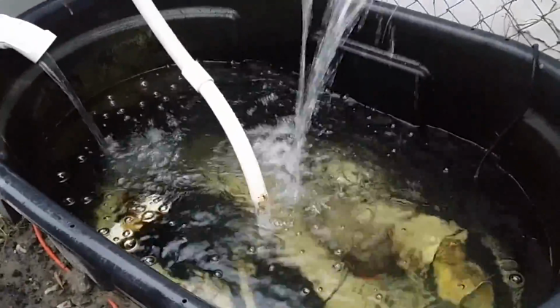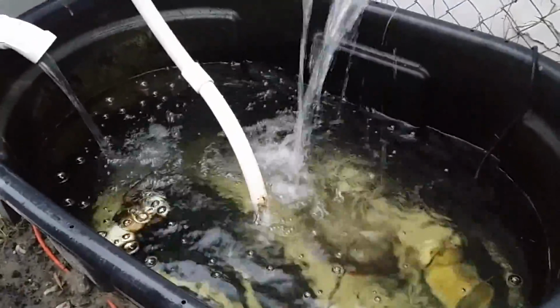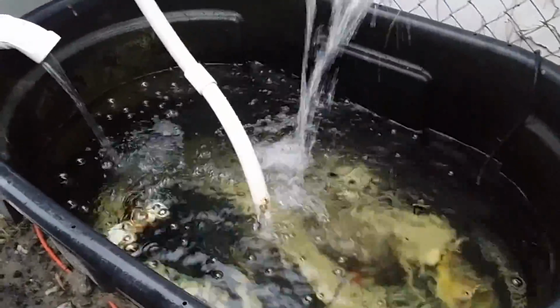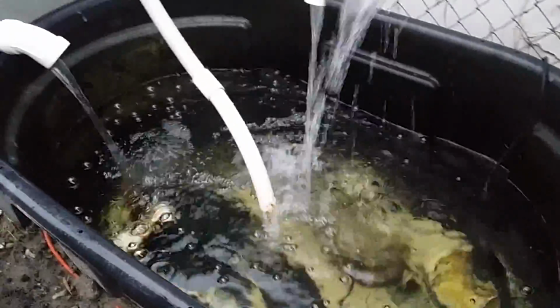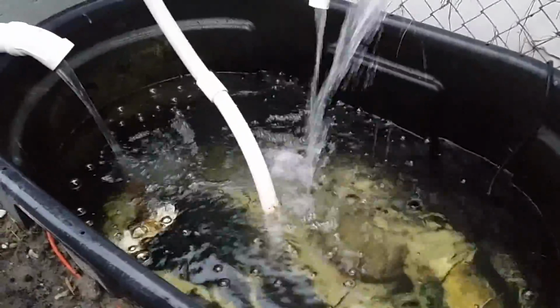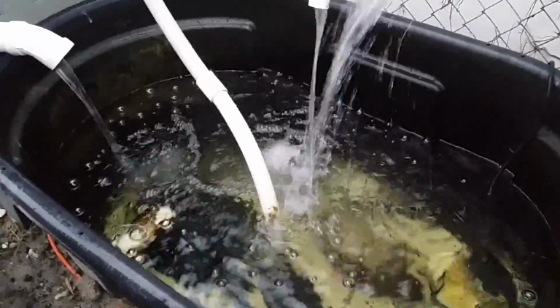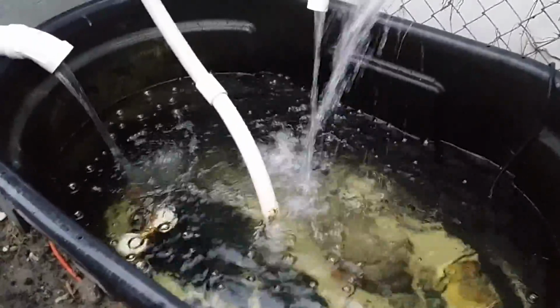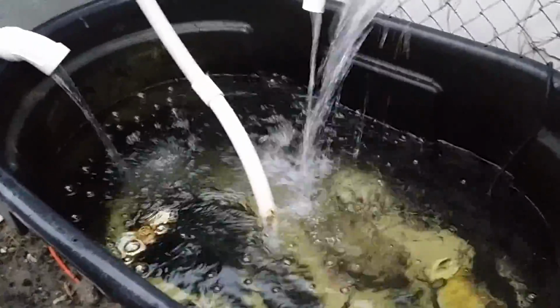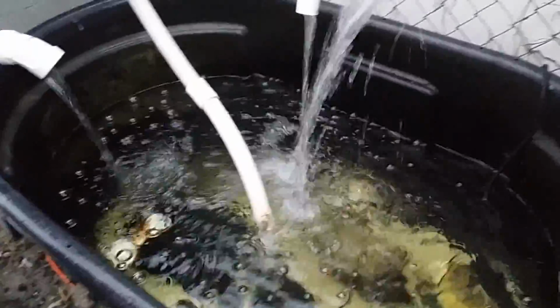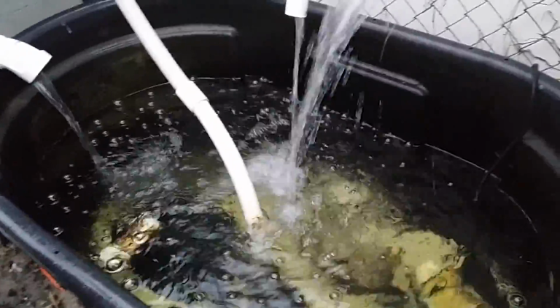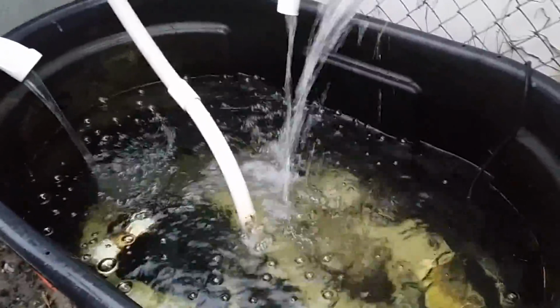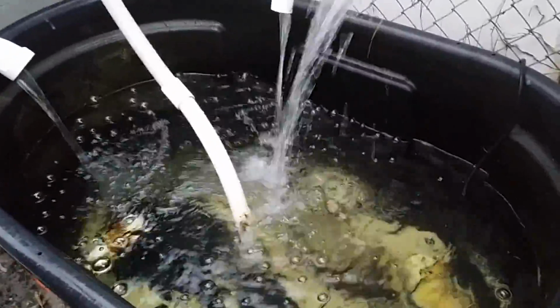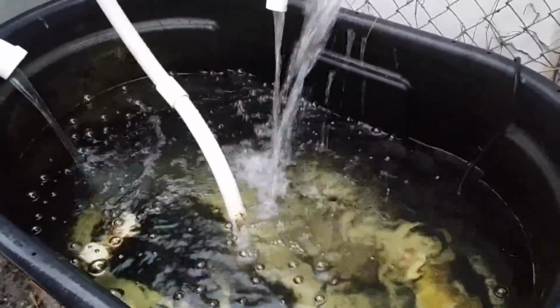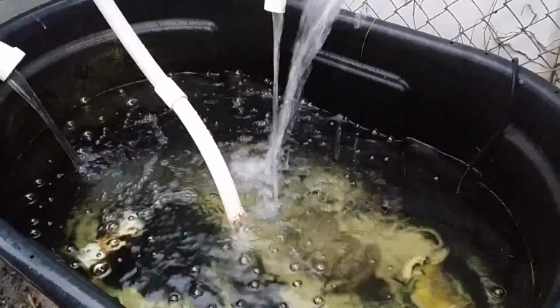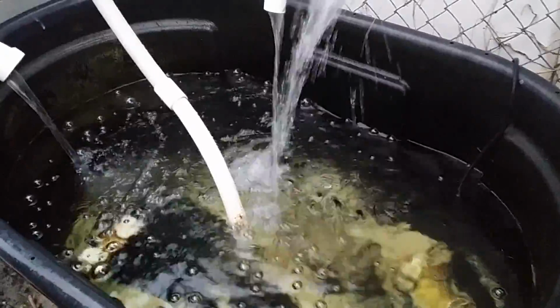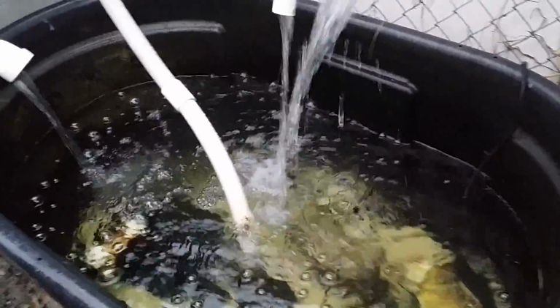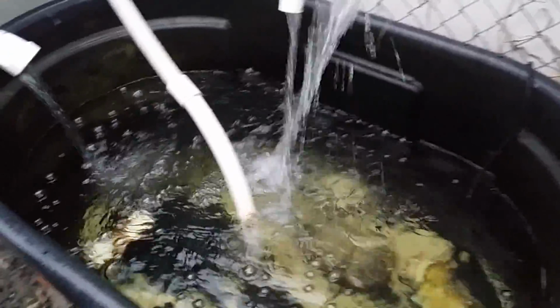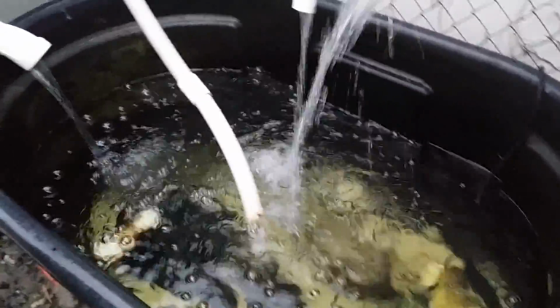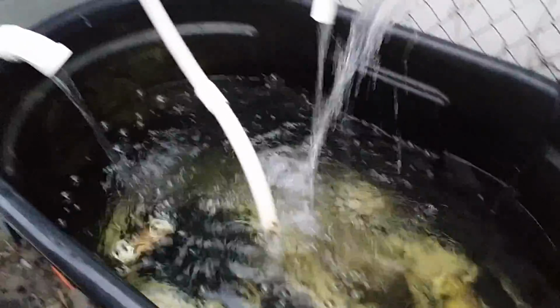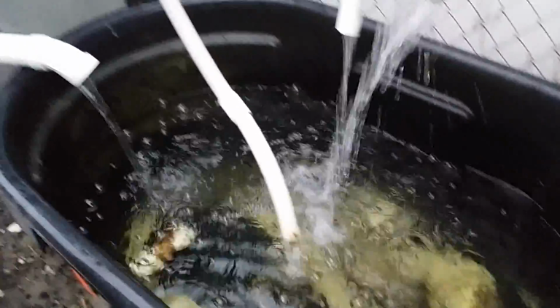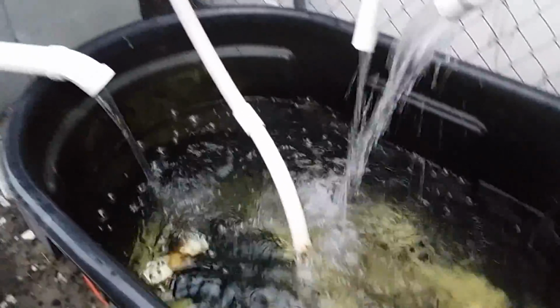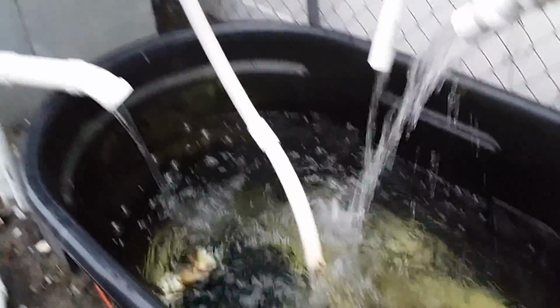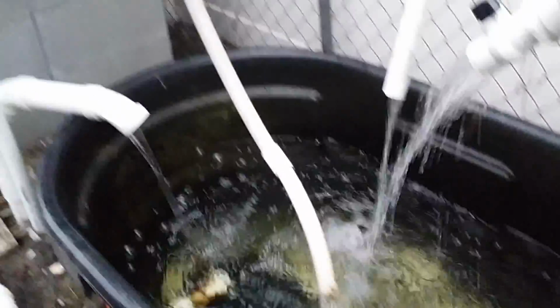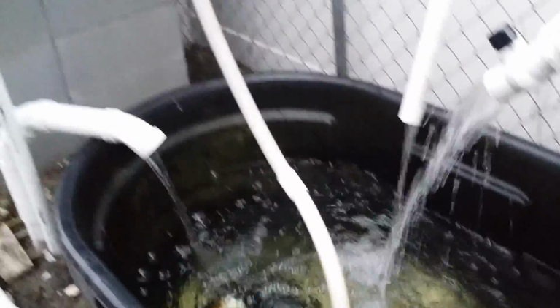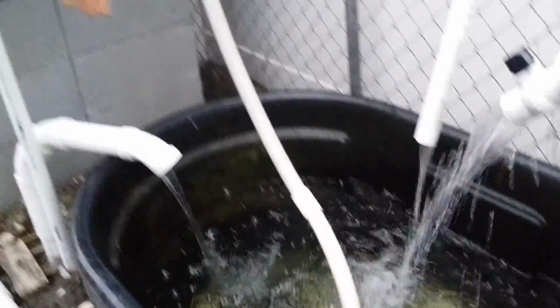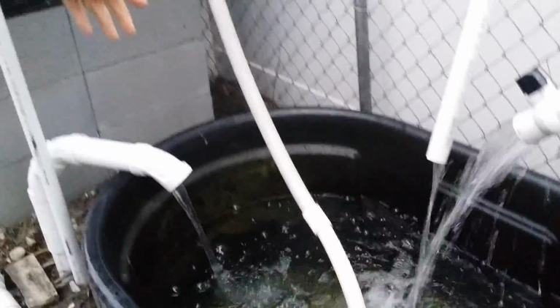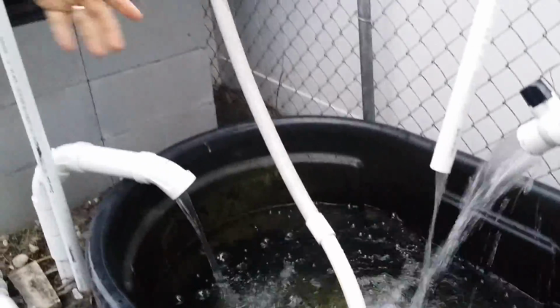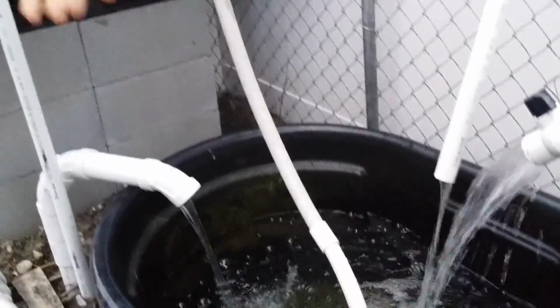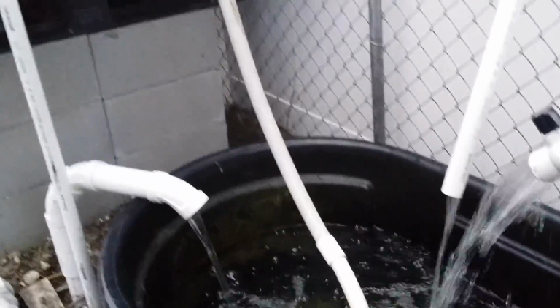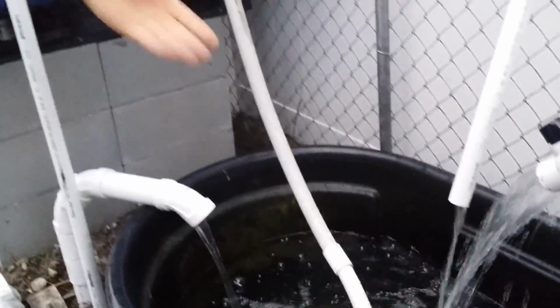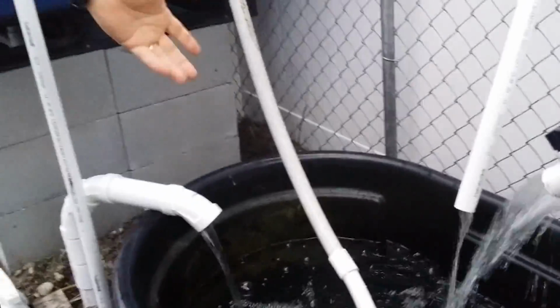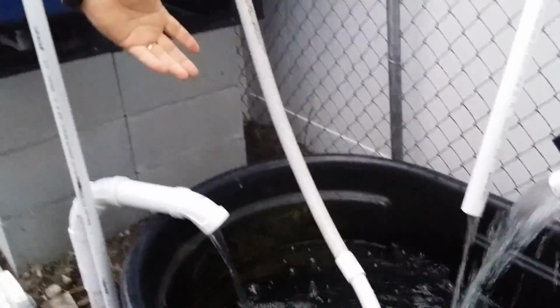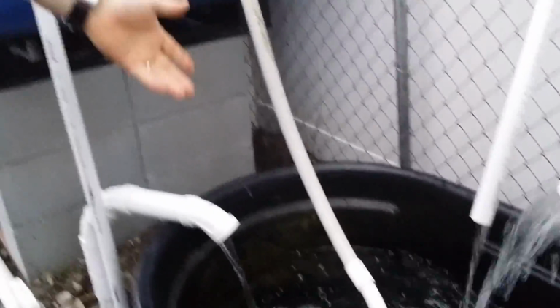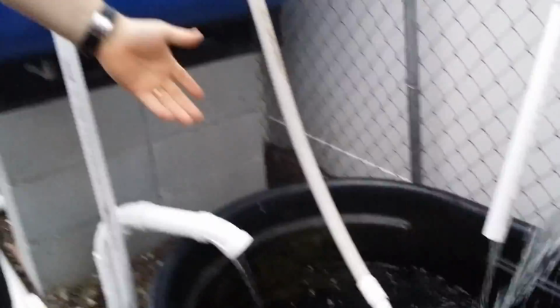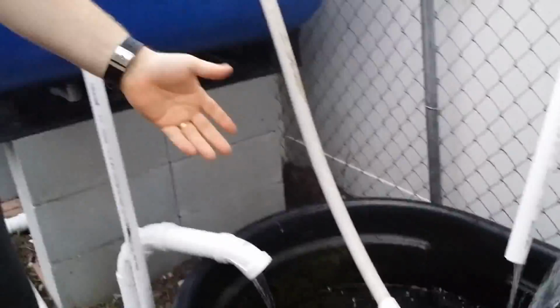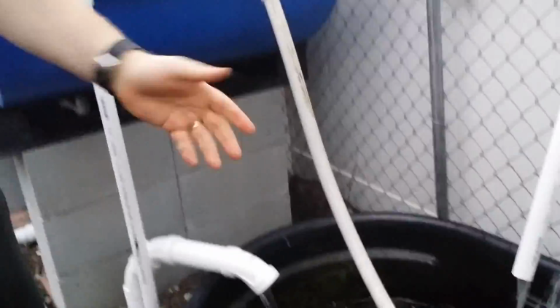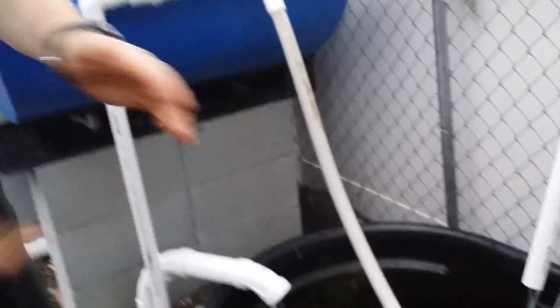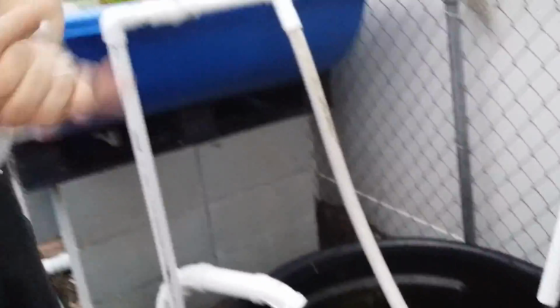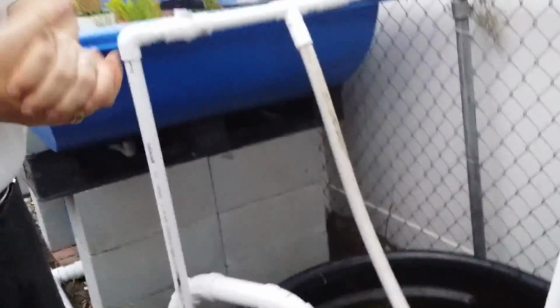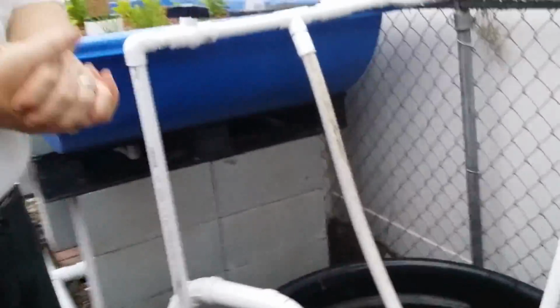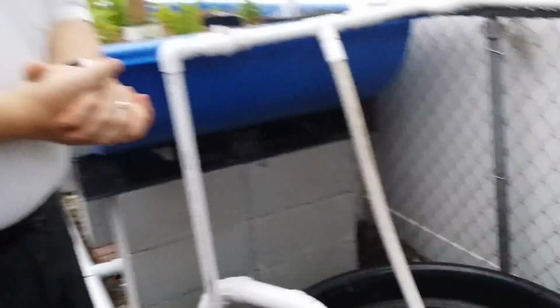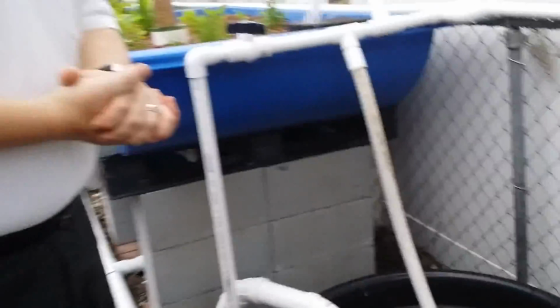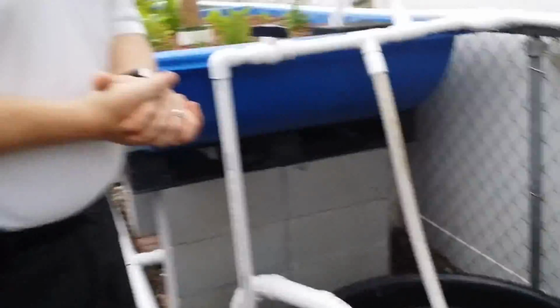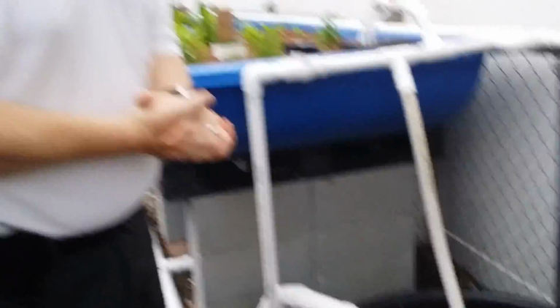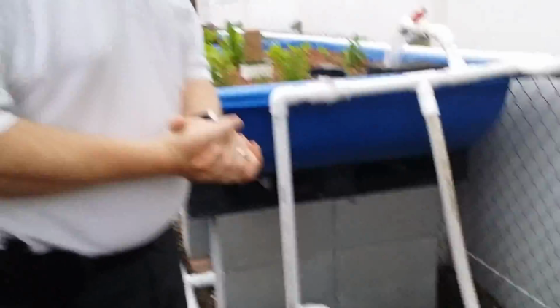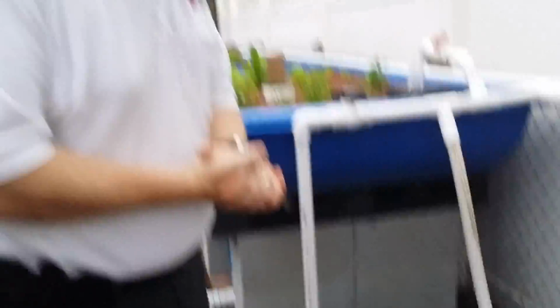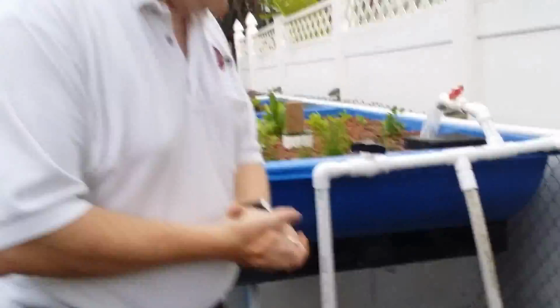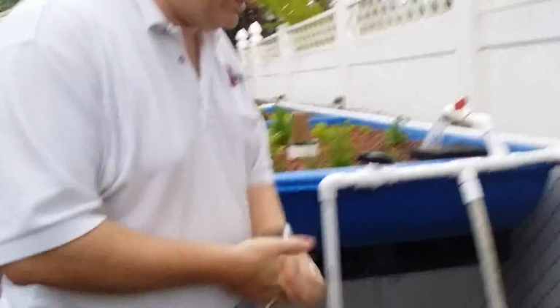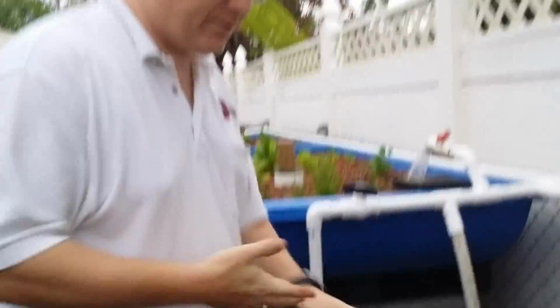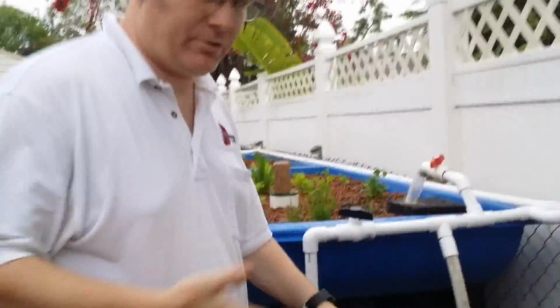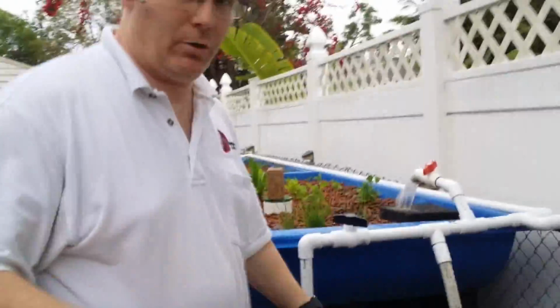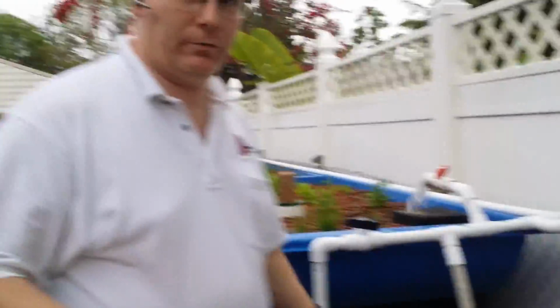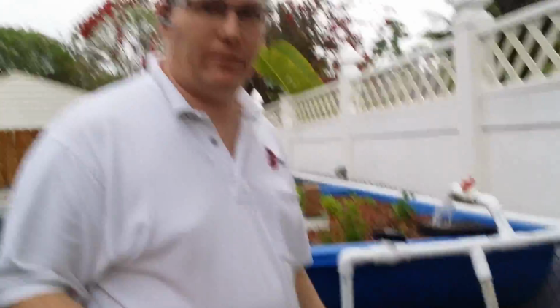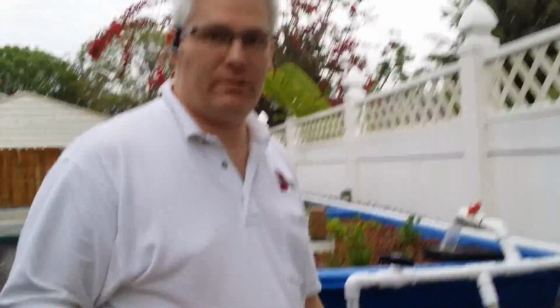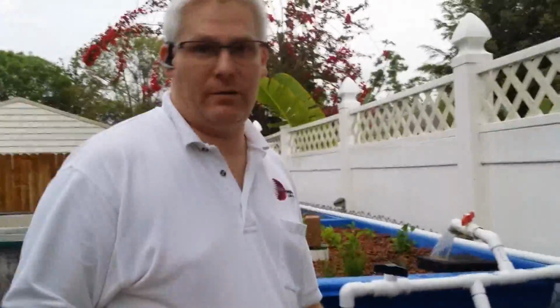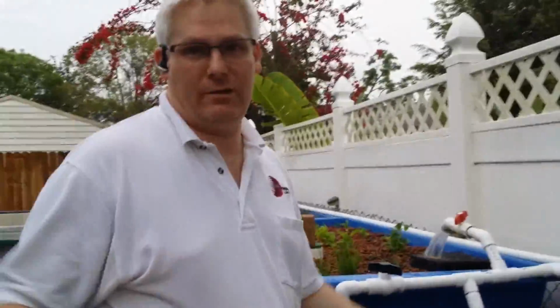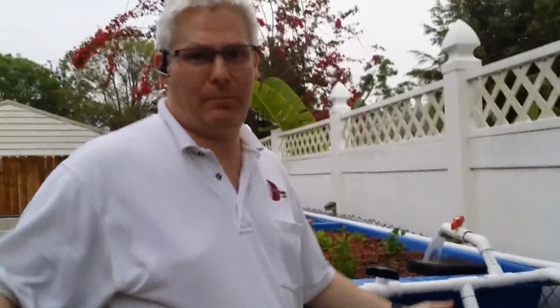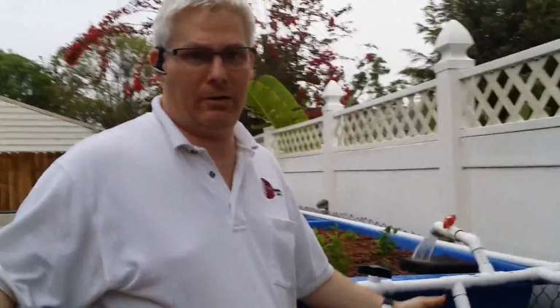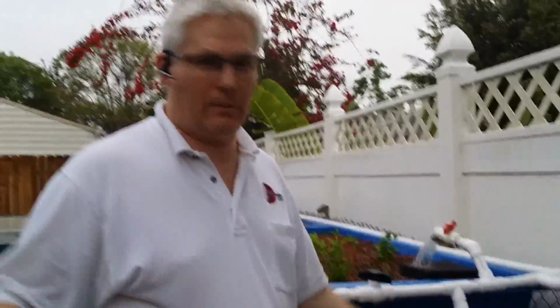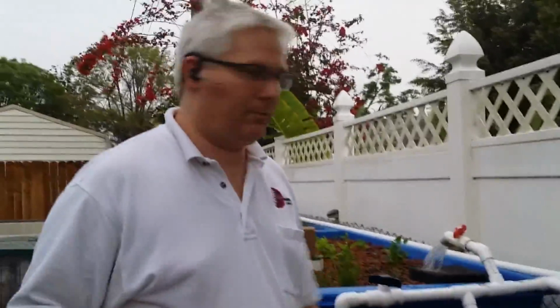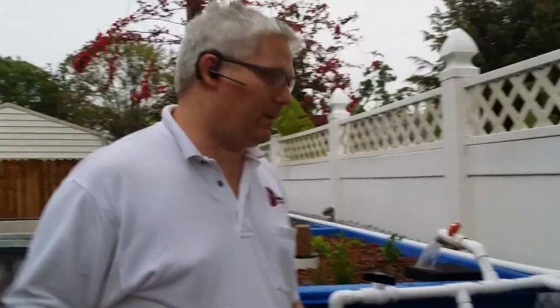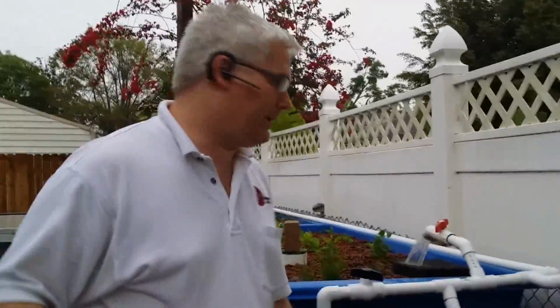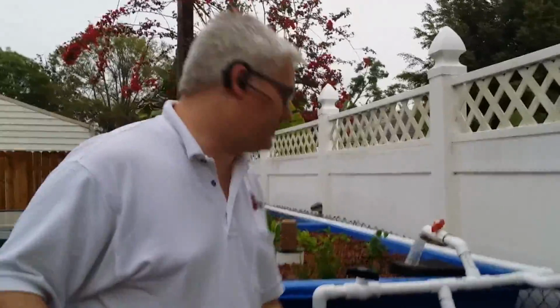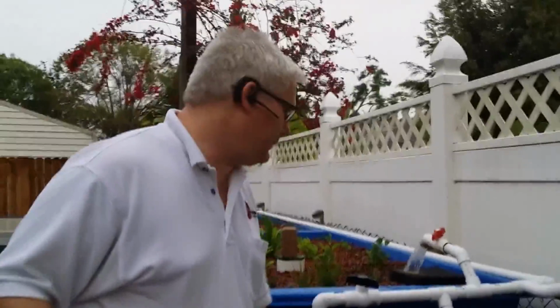I feed the fish twice a day. This one I actually manually have to feed, and it's just goldfish so I just put a couple of flakes in.